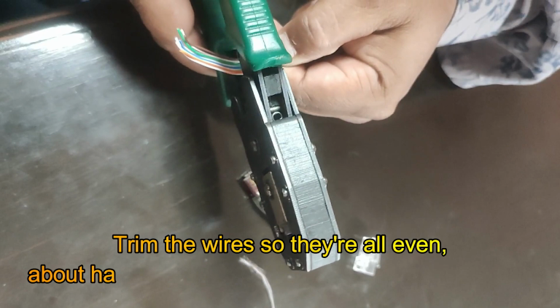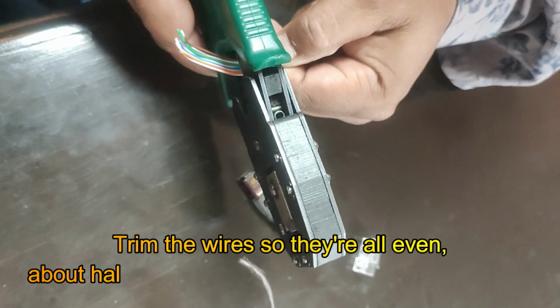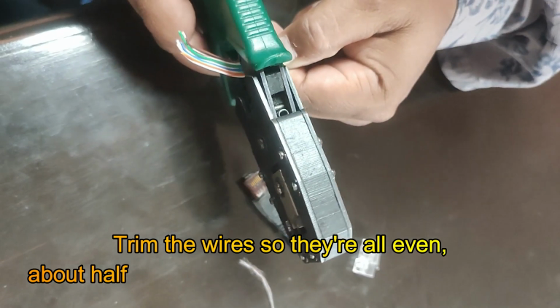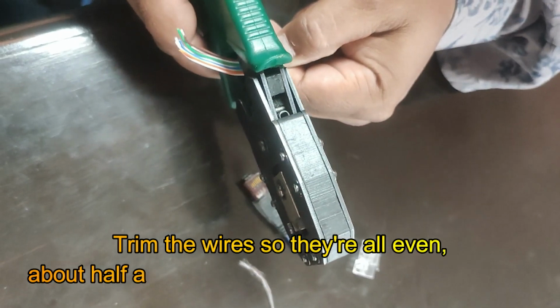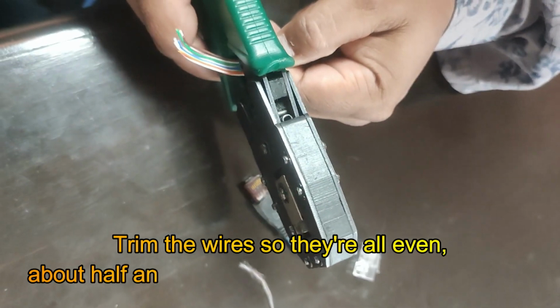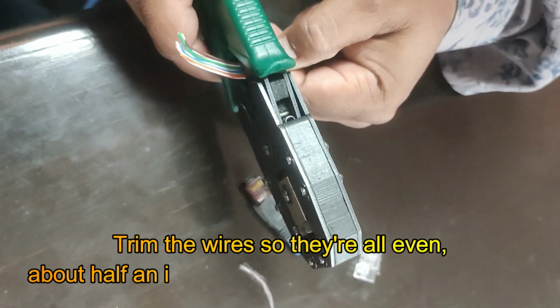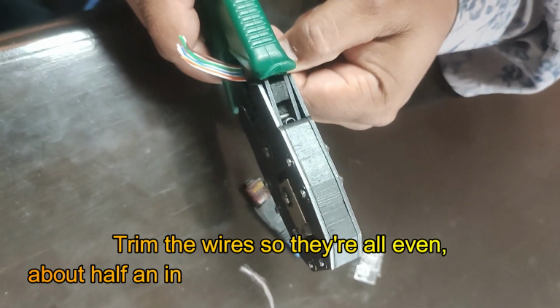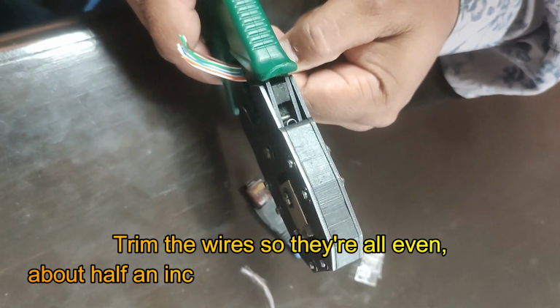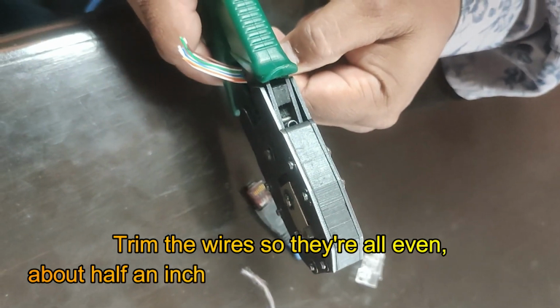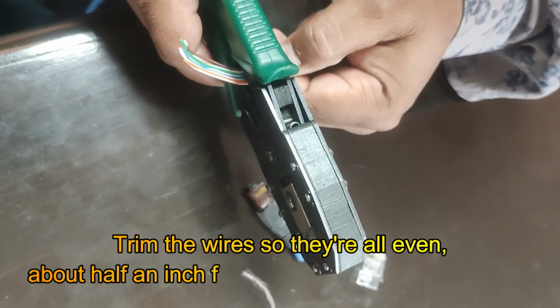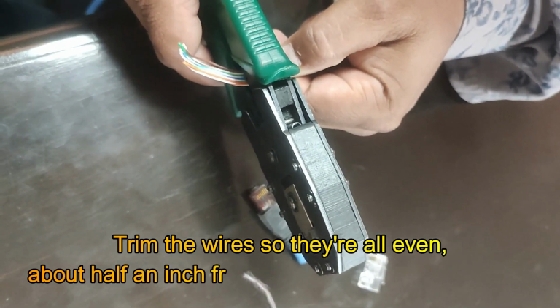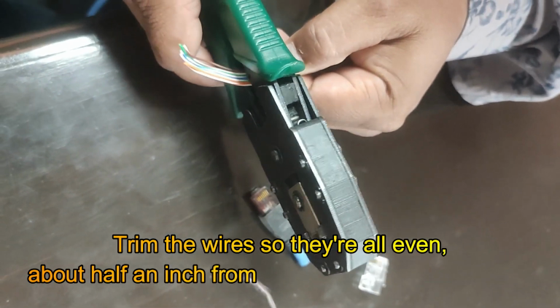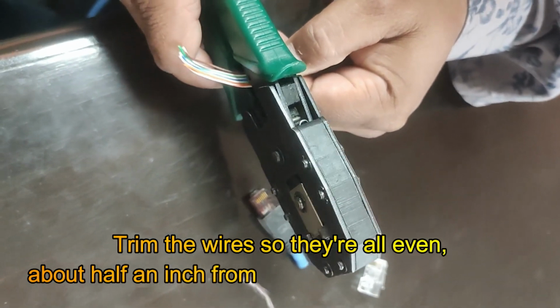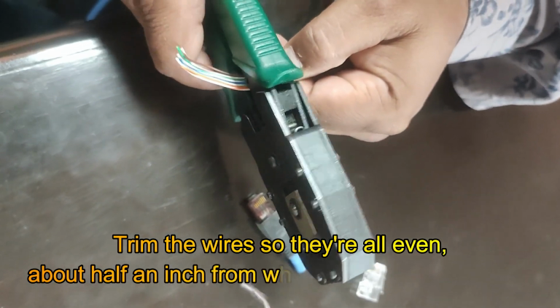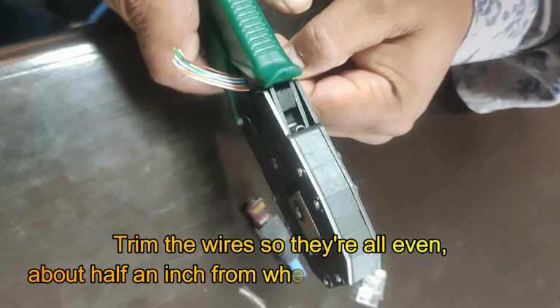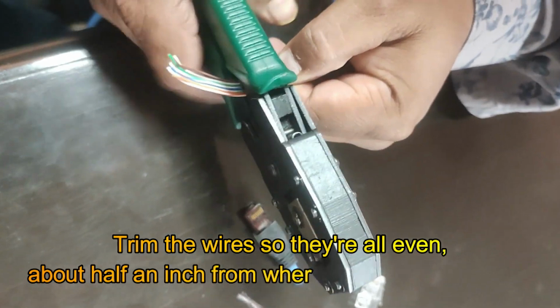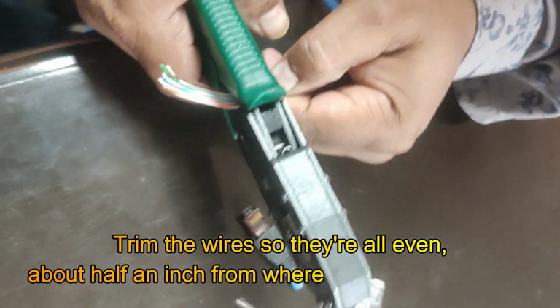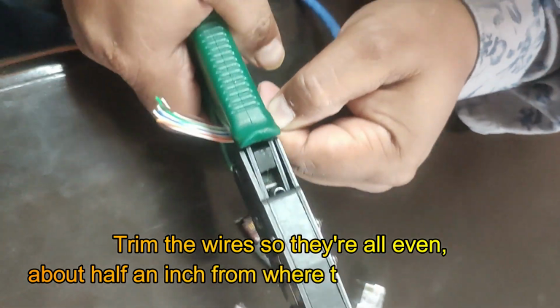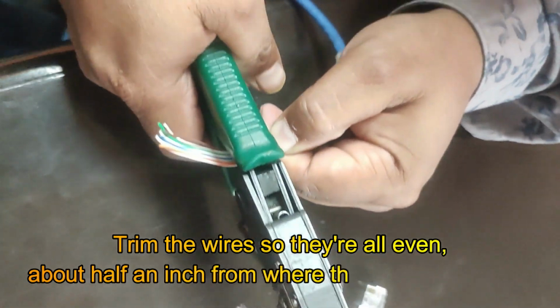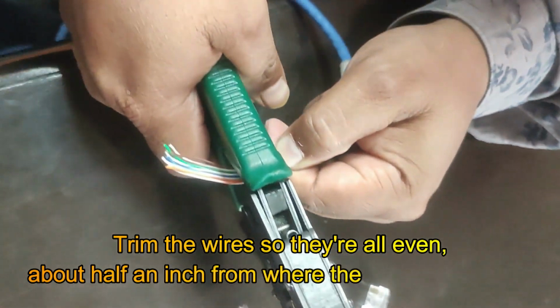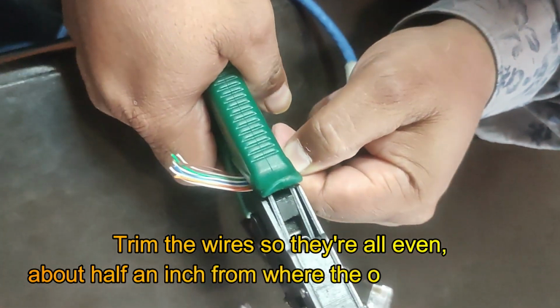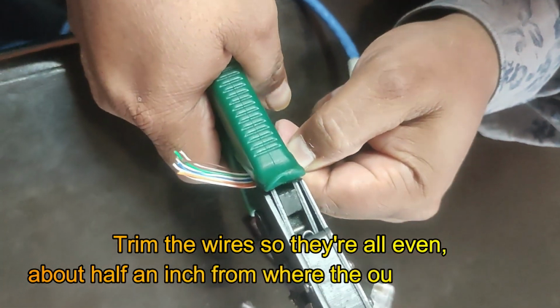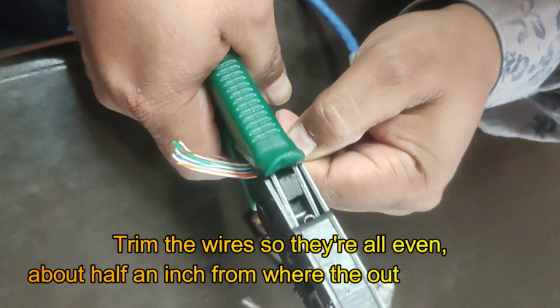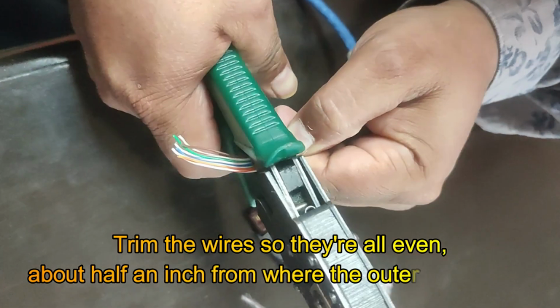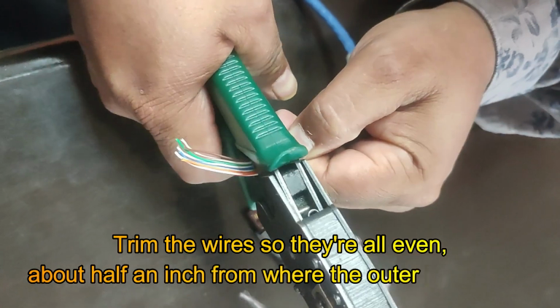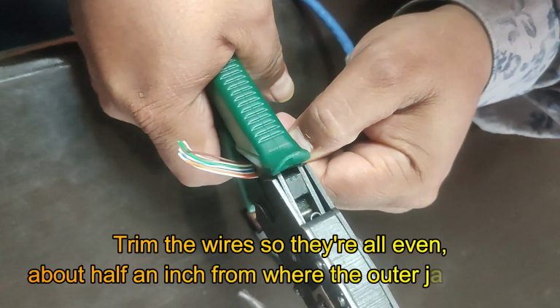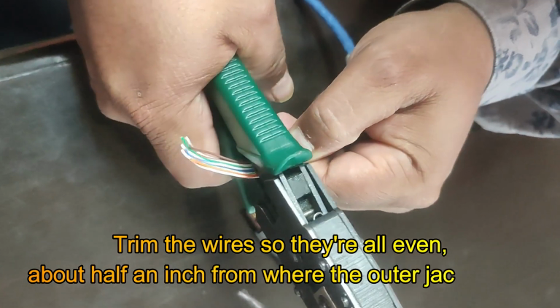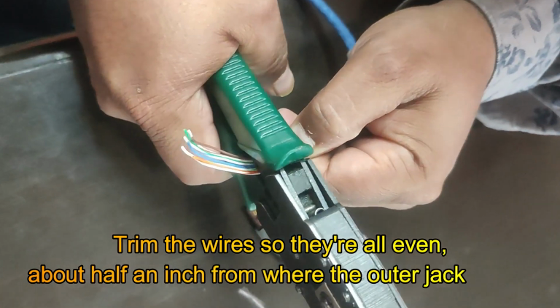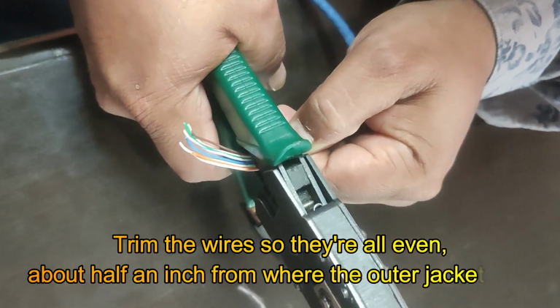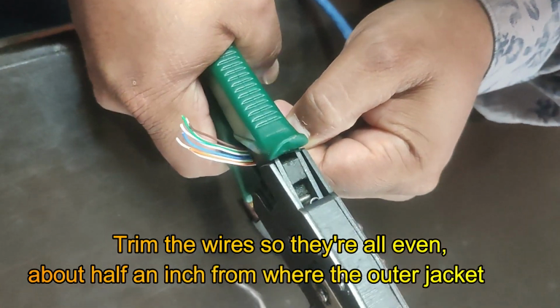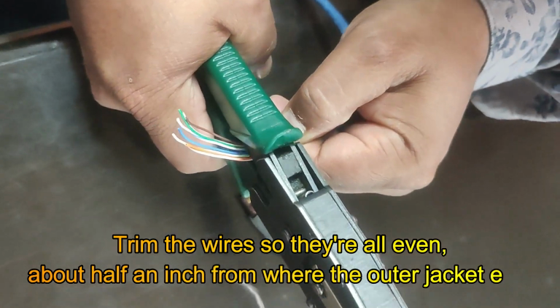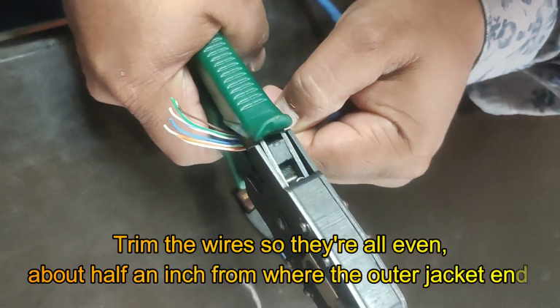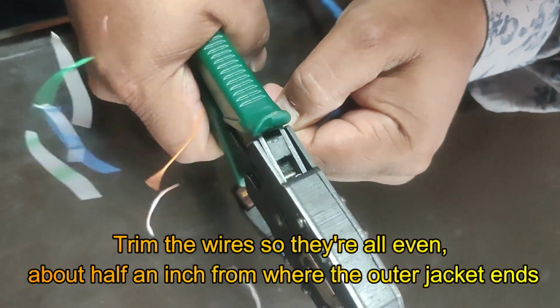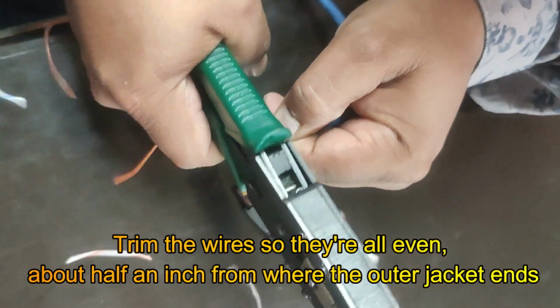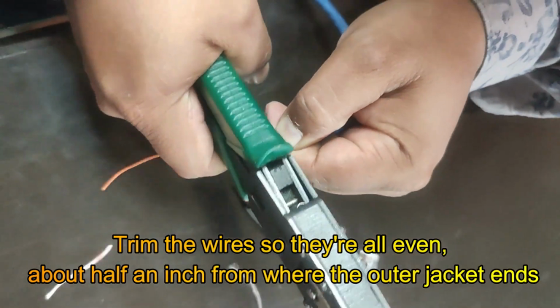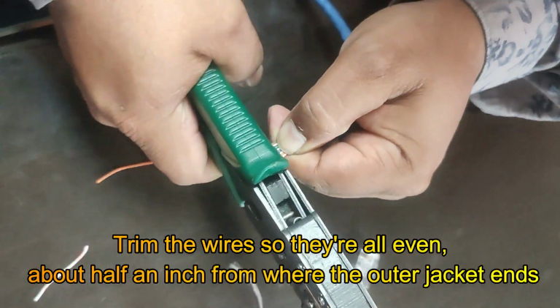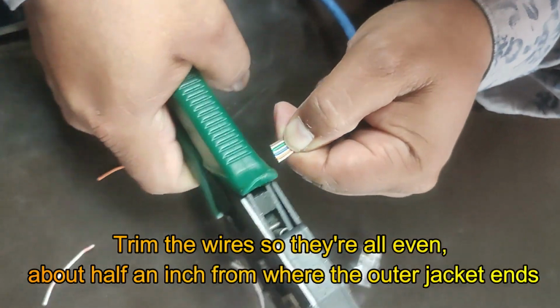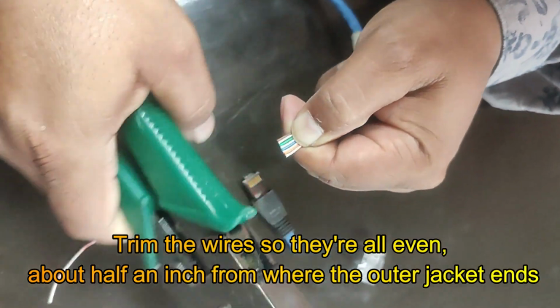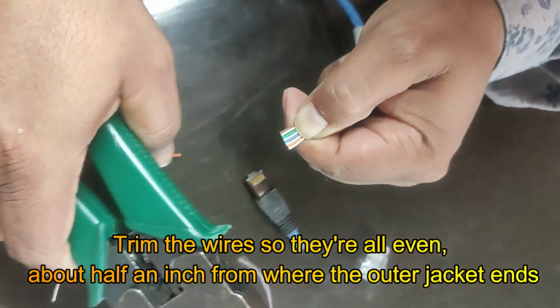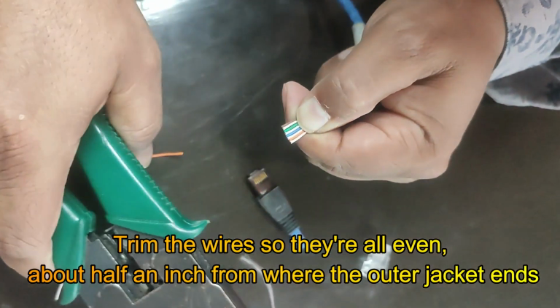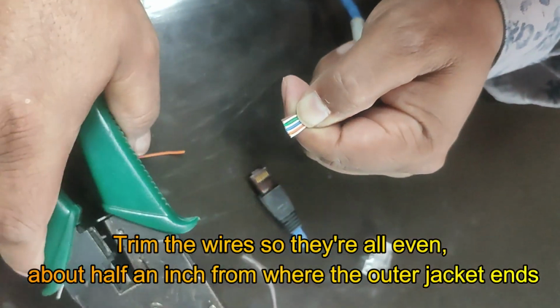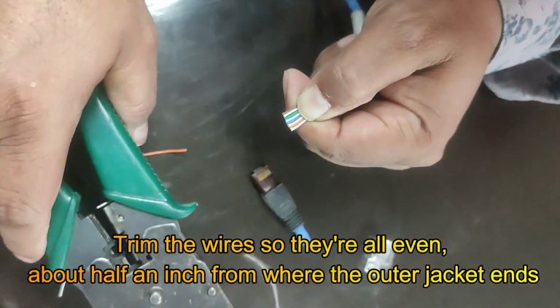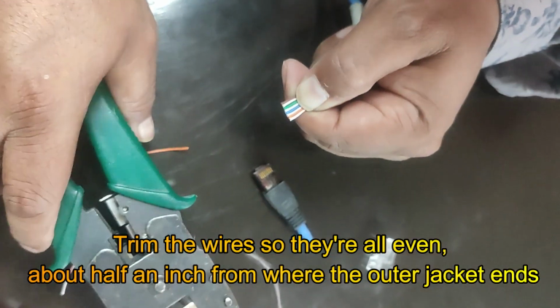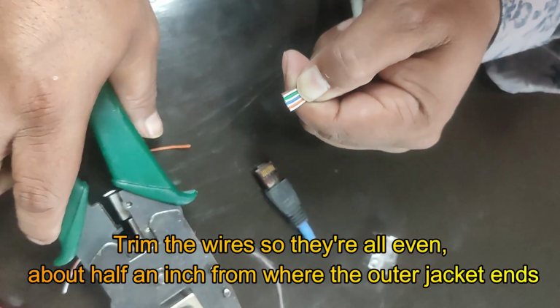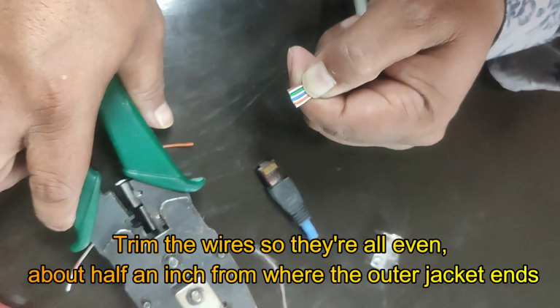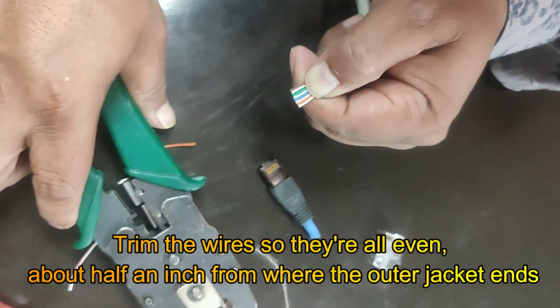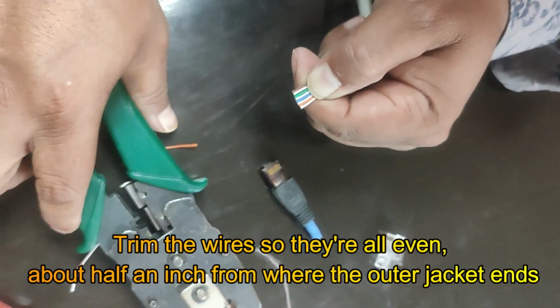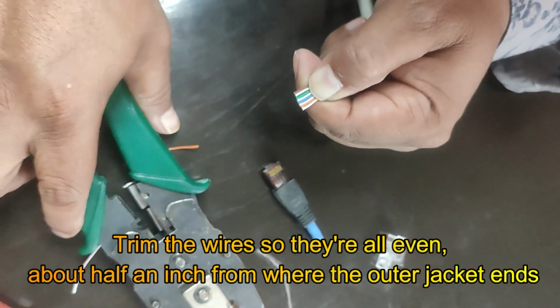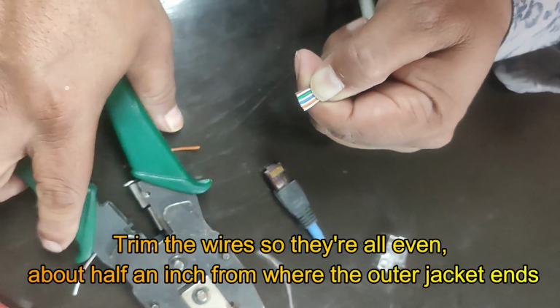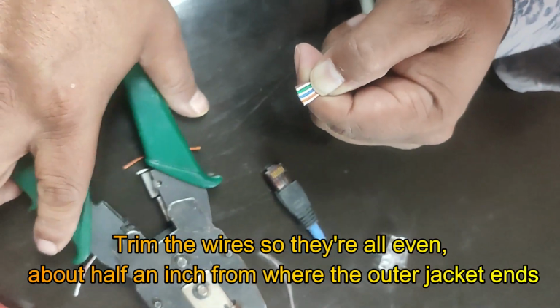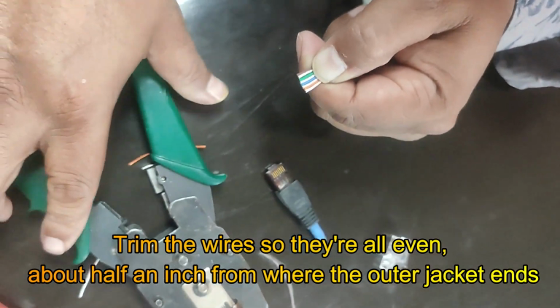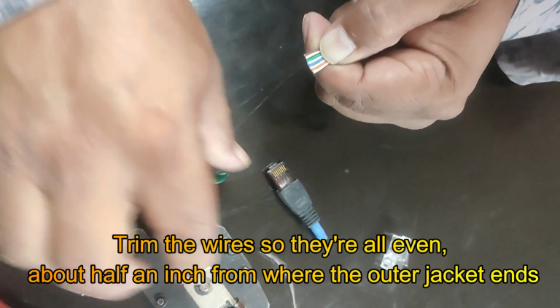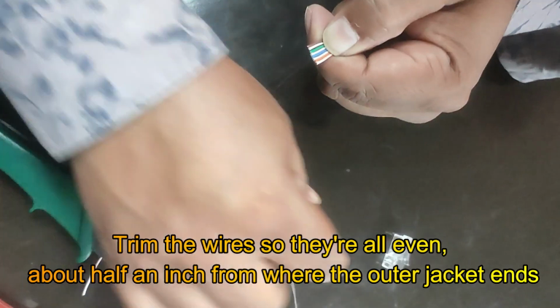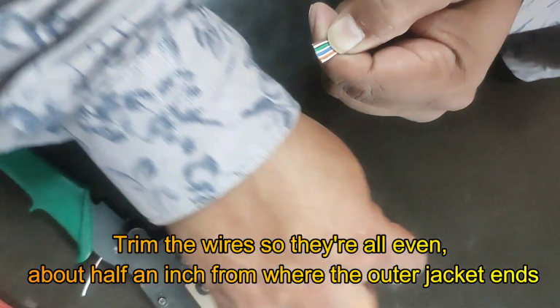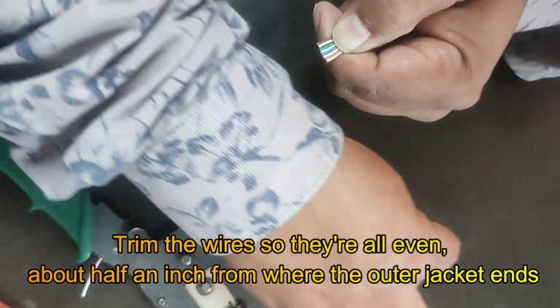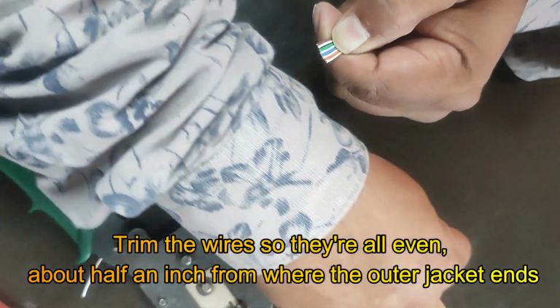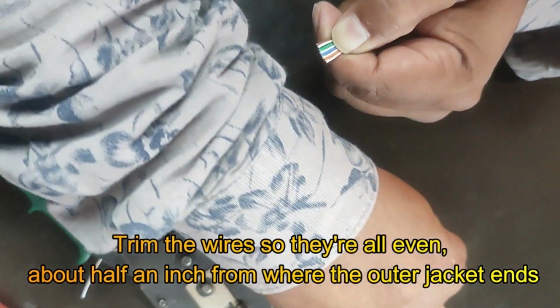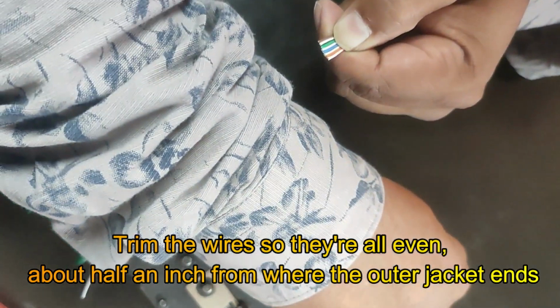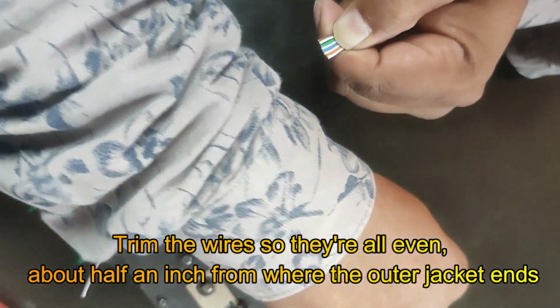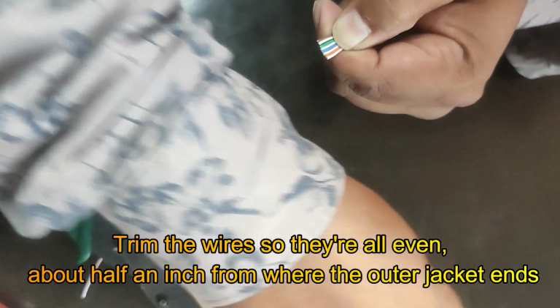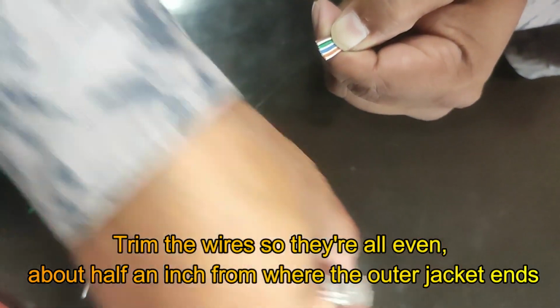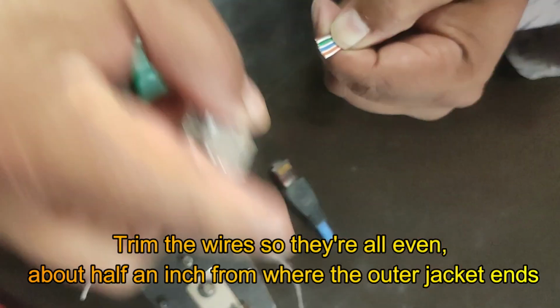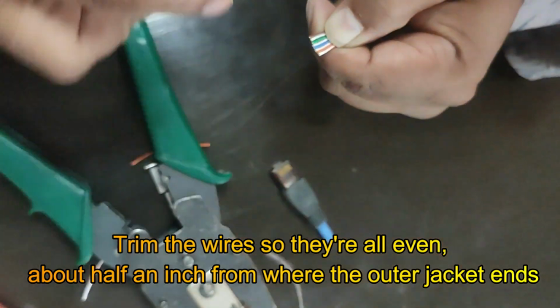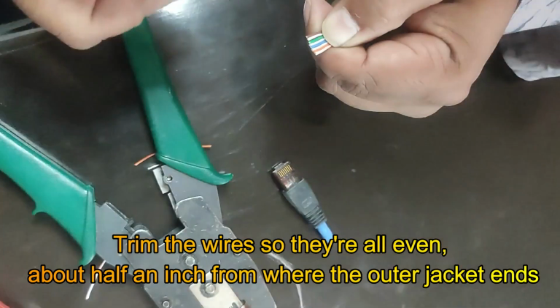About half an inch from where the outer jacket ends. This will make it easier to insert them into the connector.